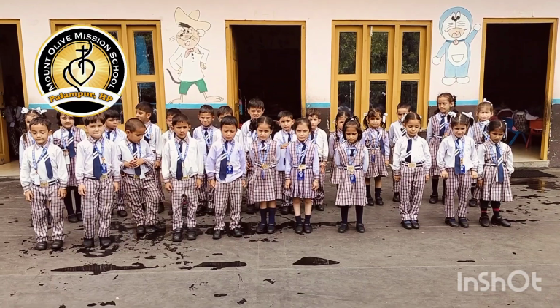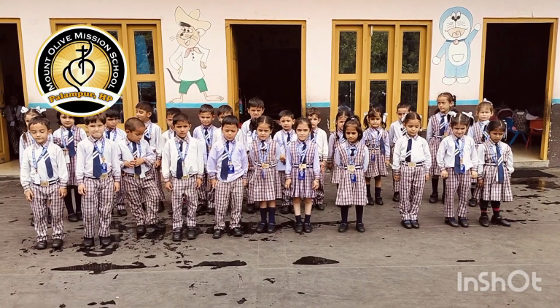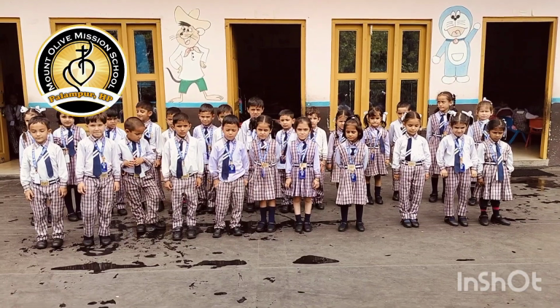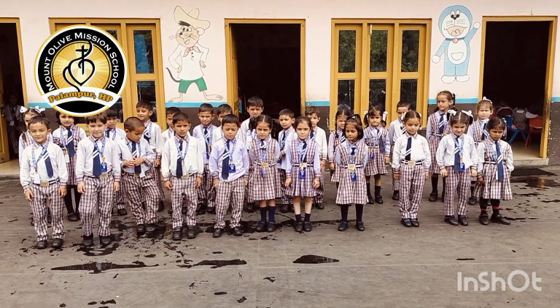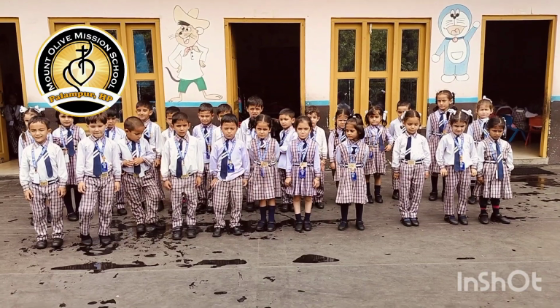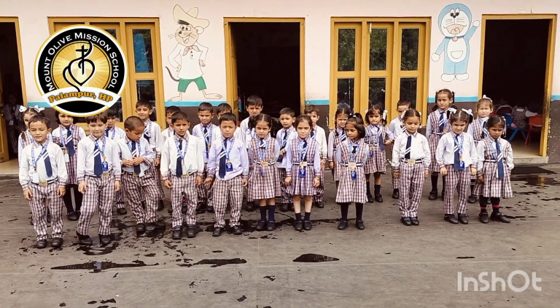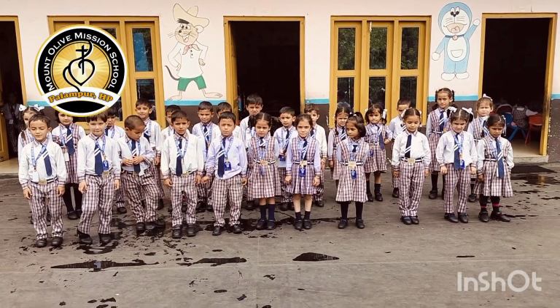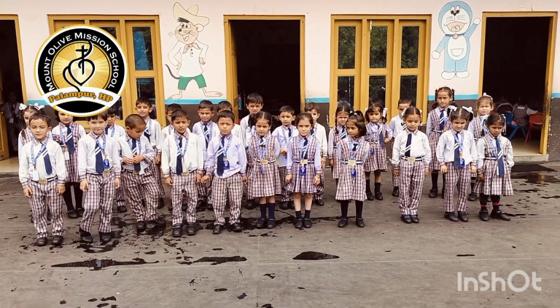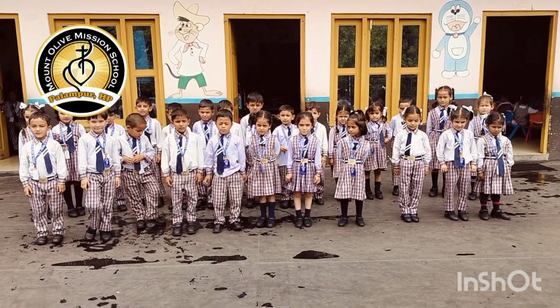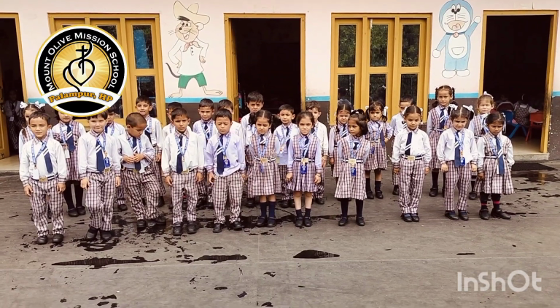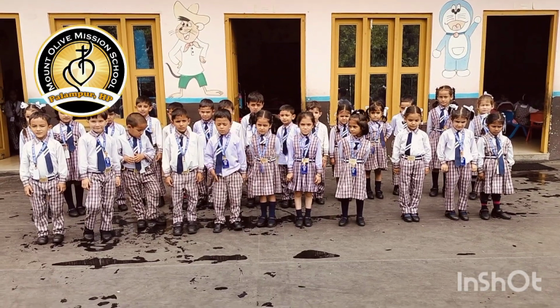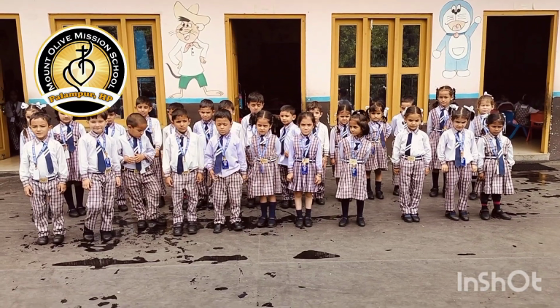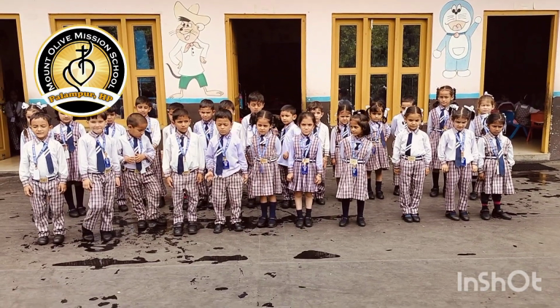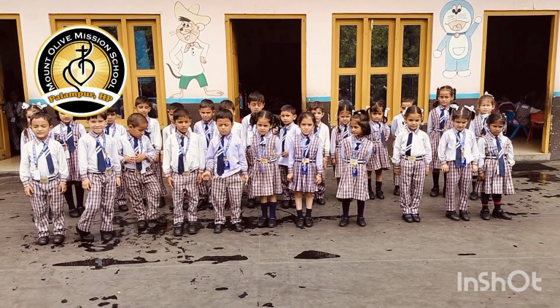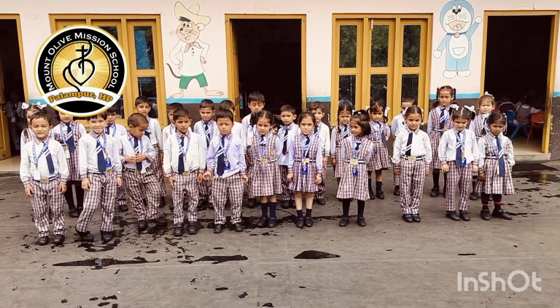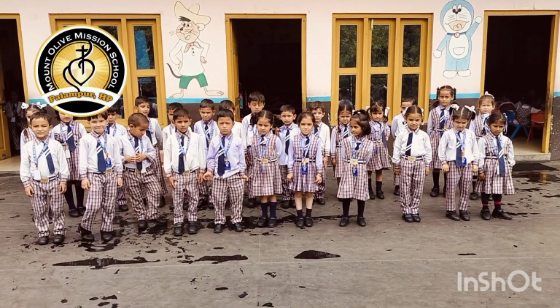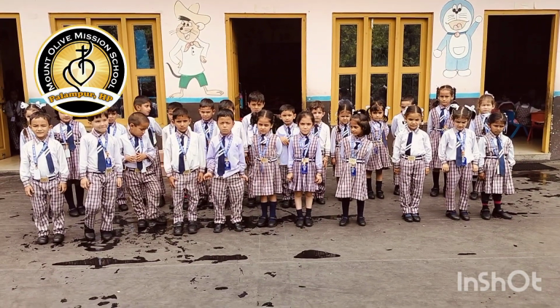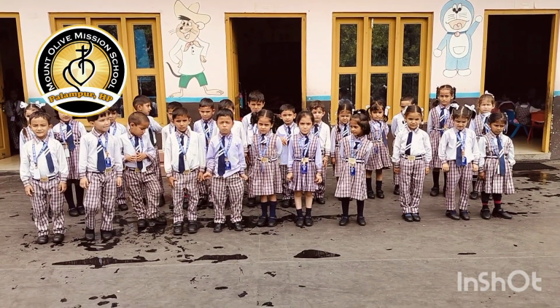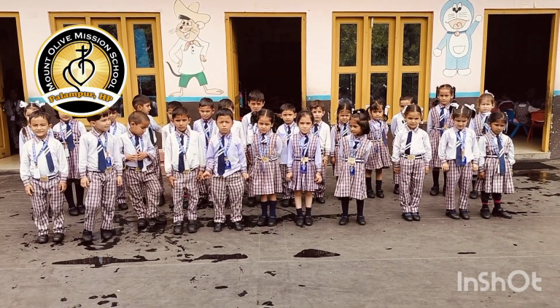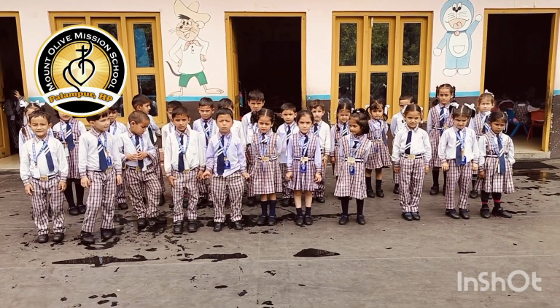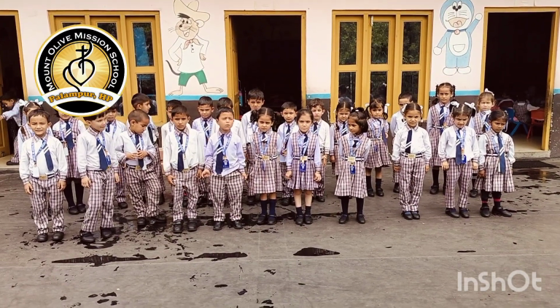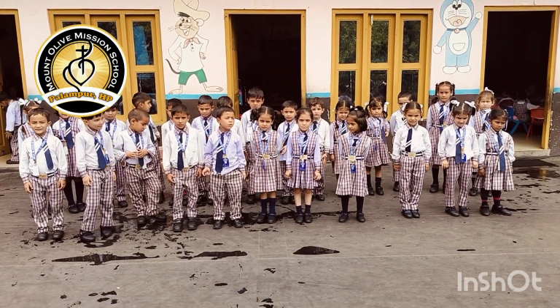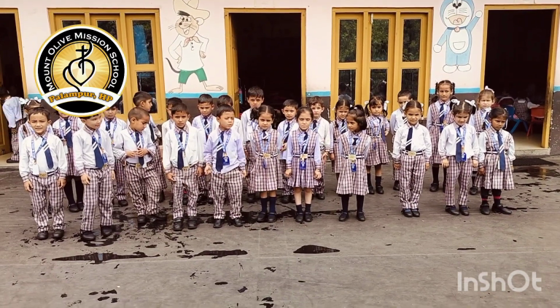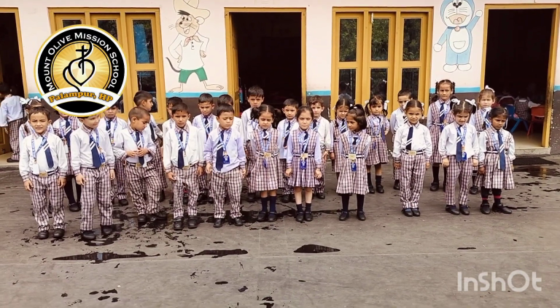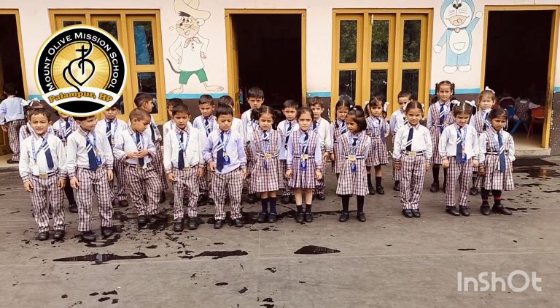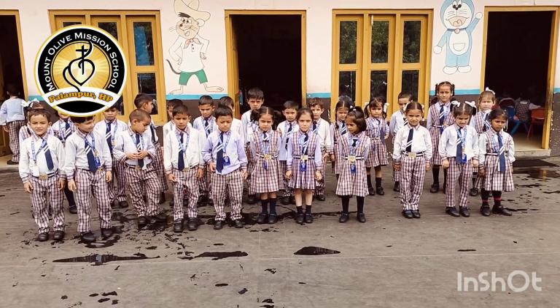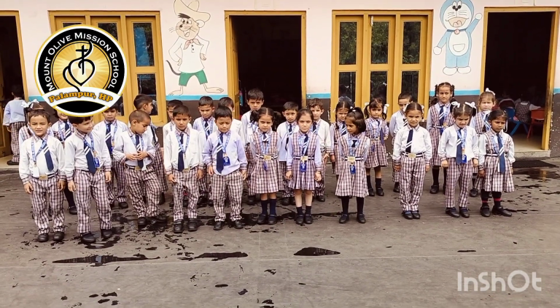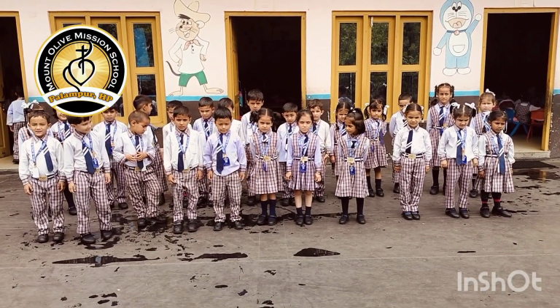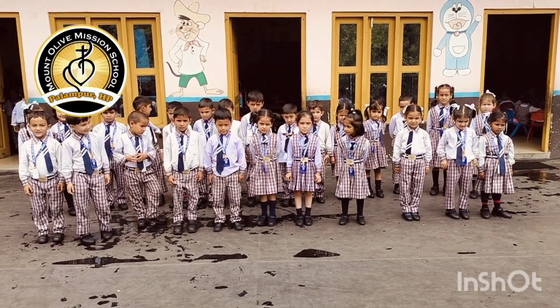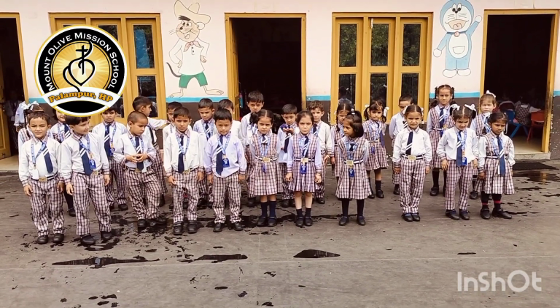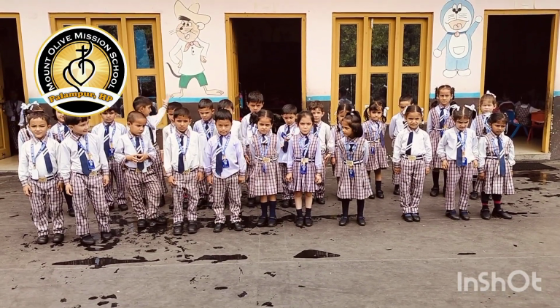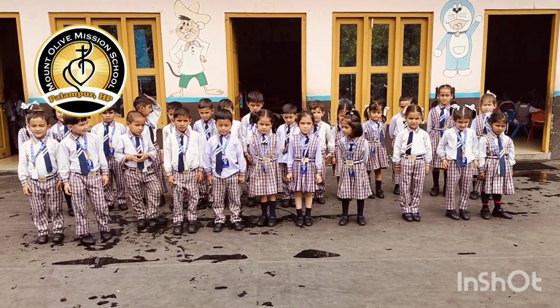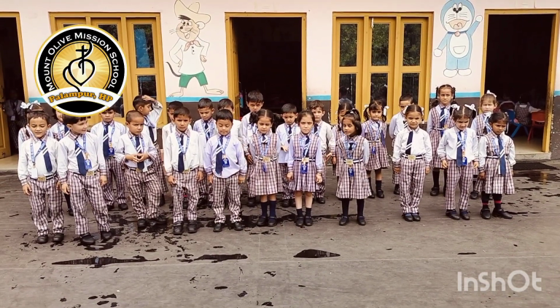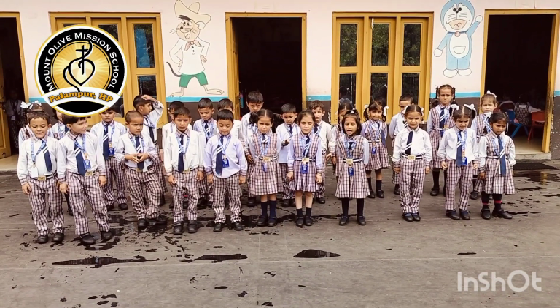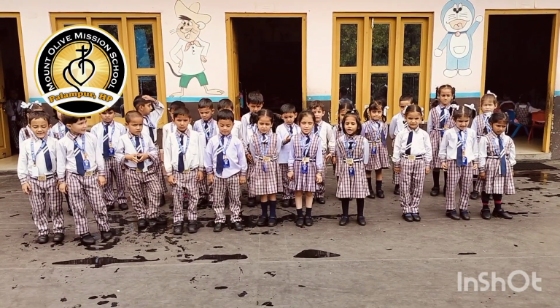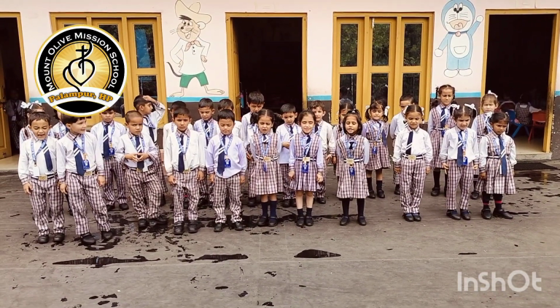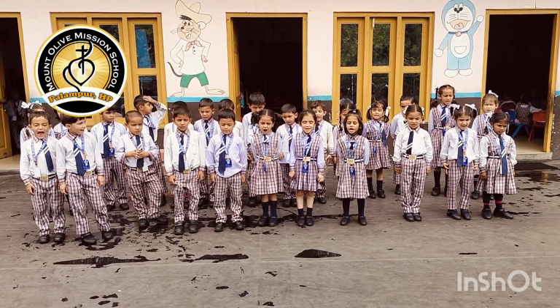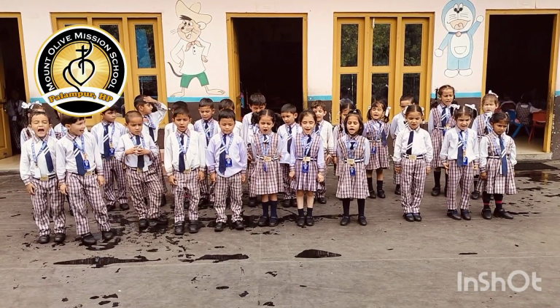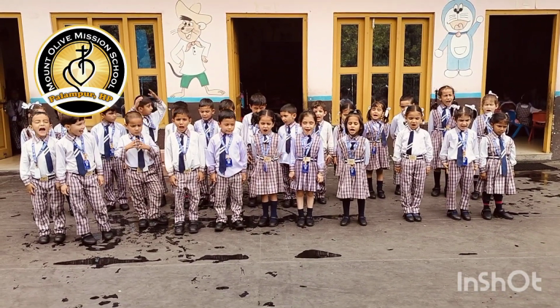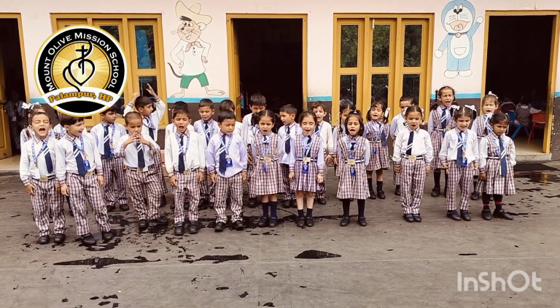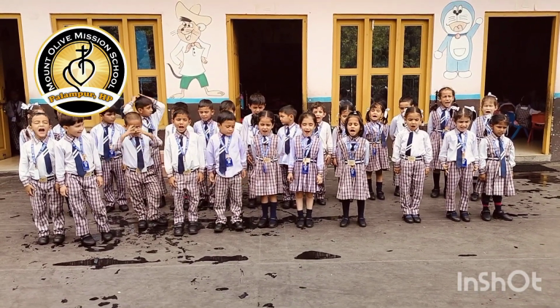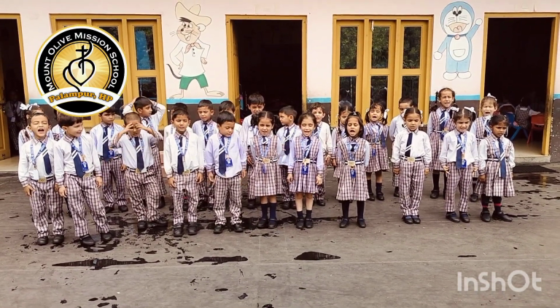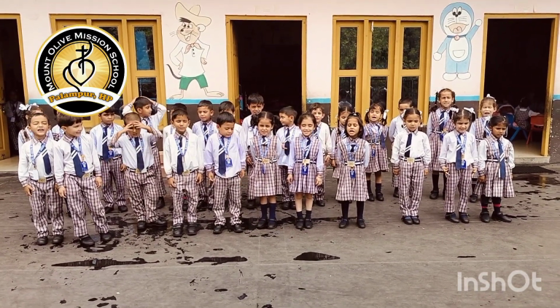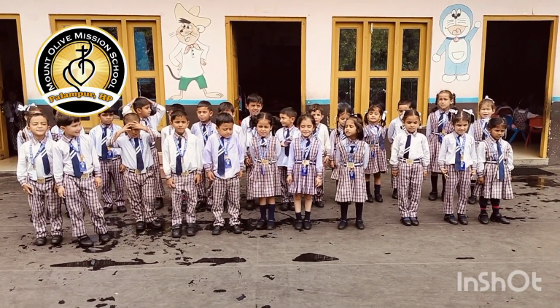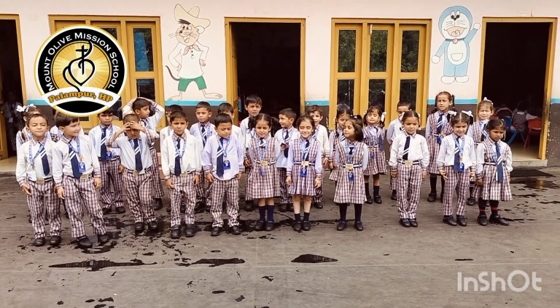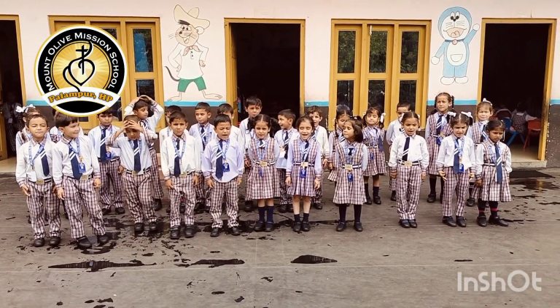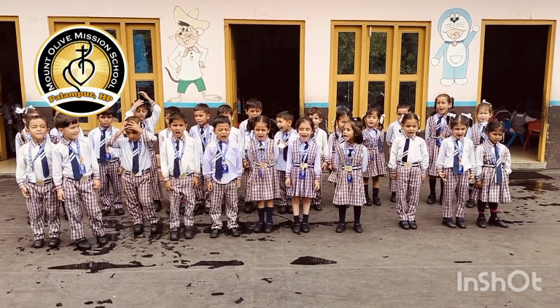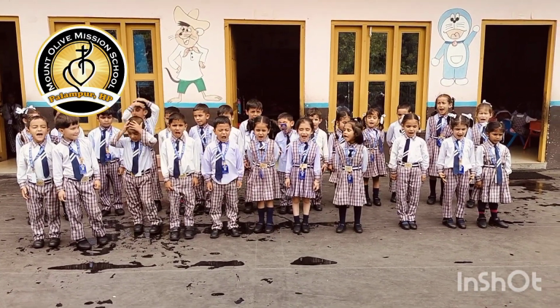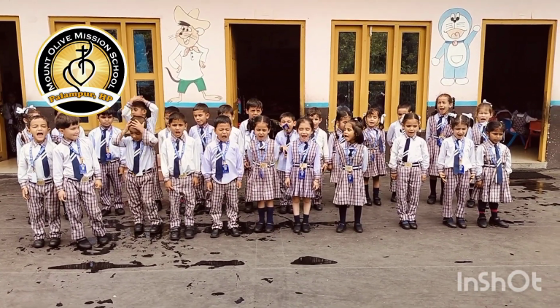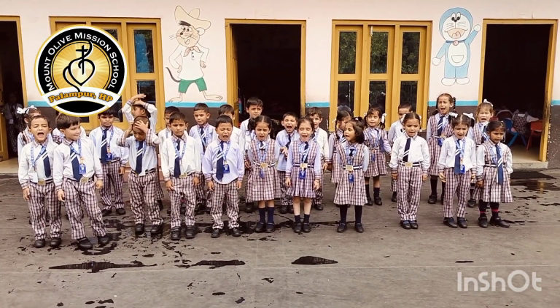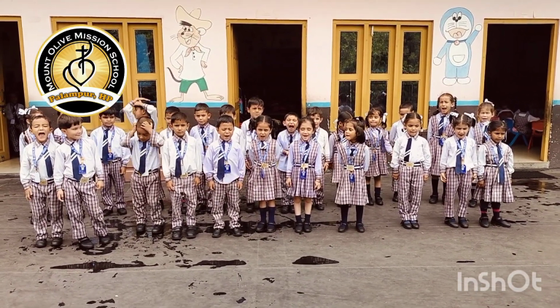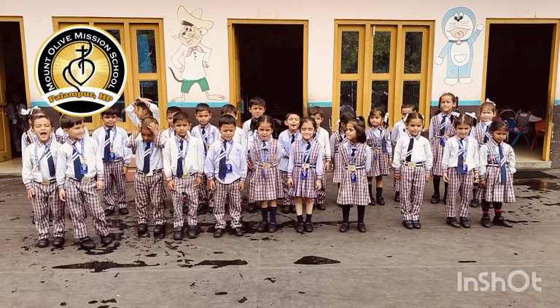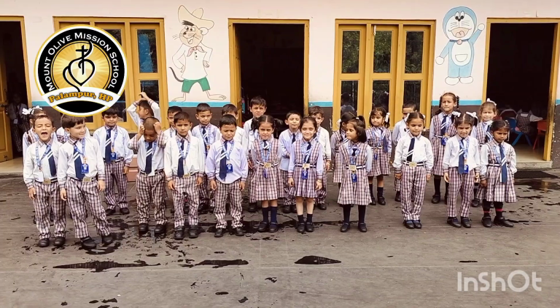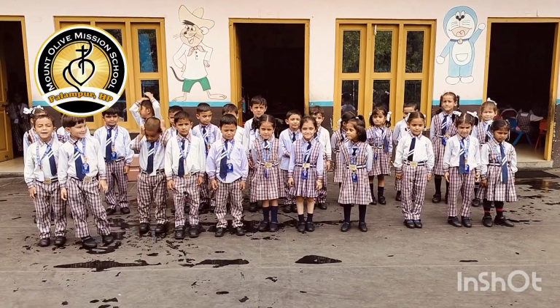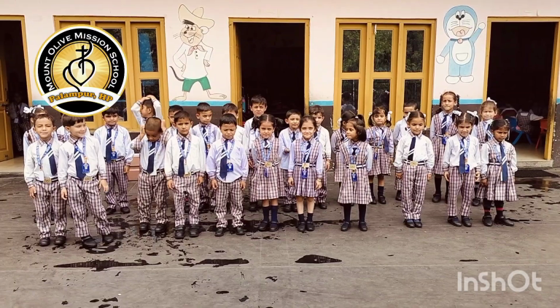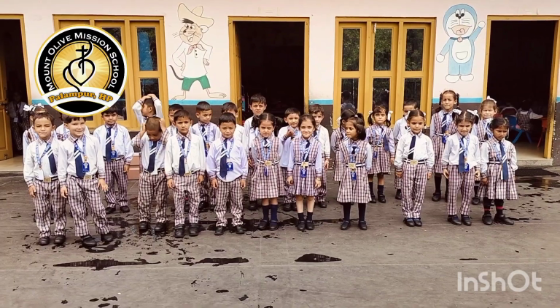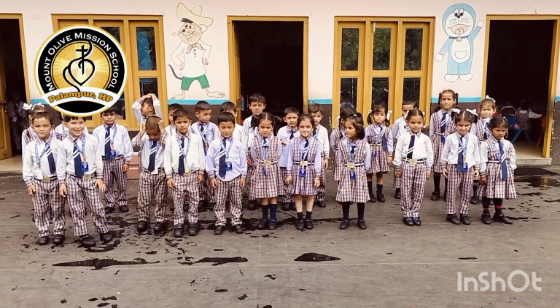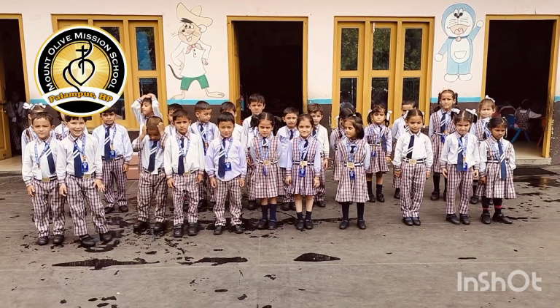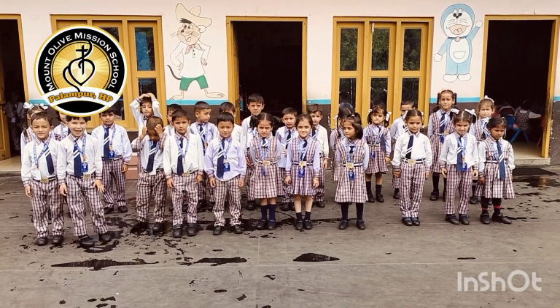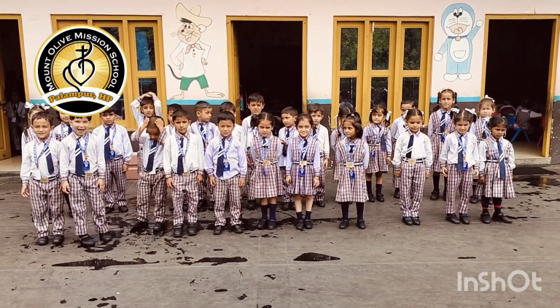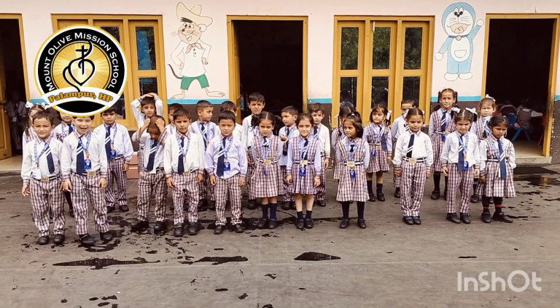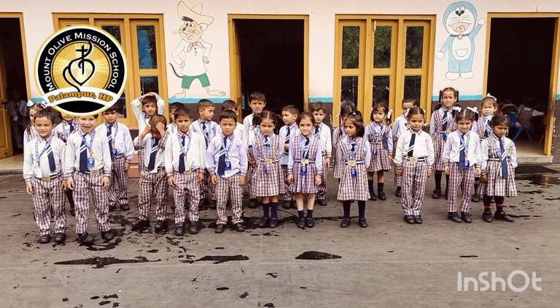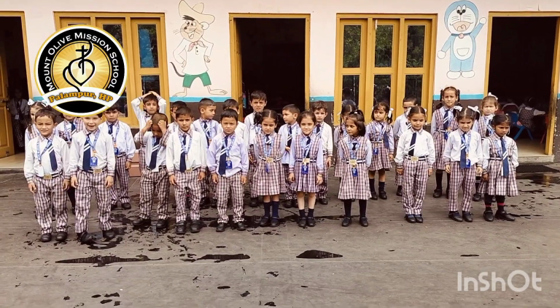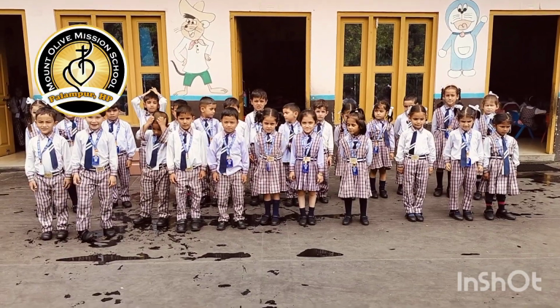Today we will do activity on body parts. So are you ready? Now let's start.